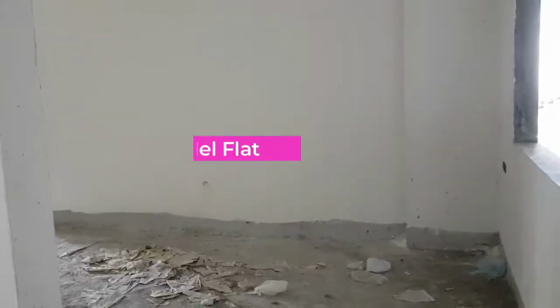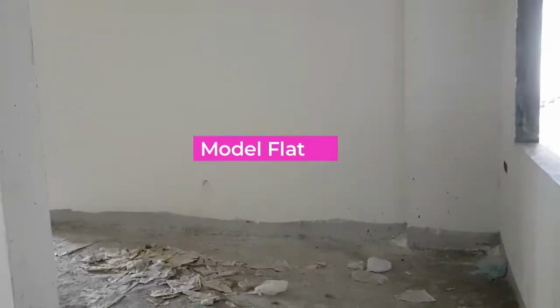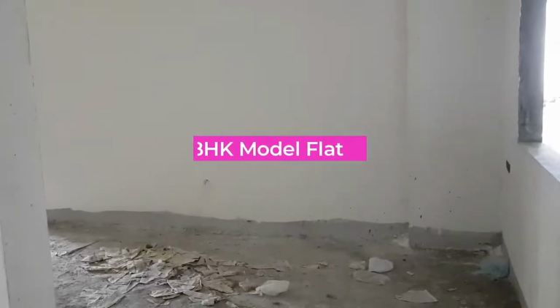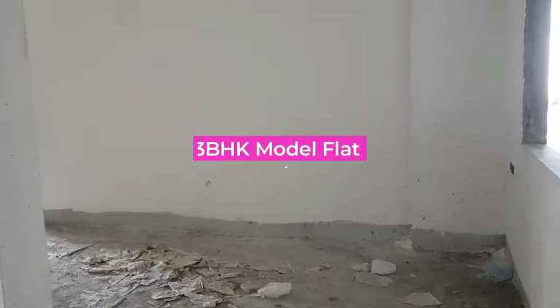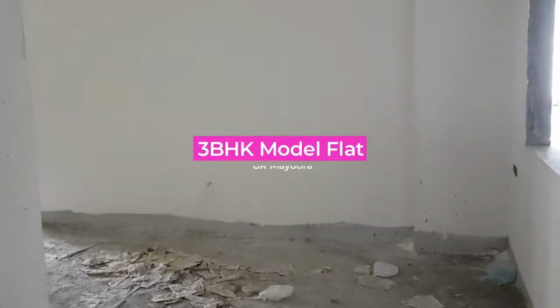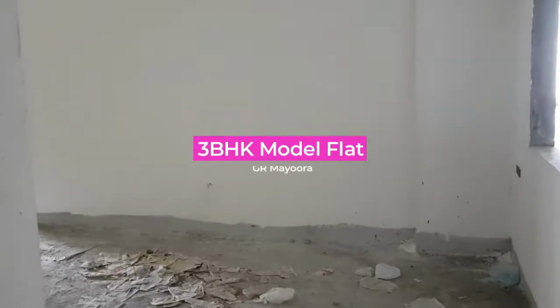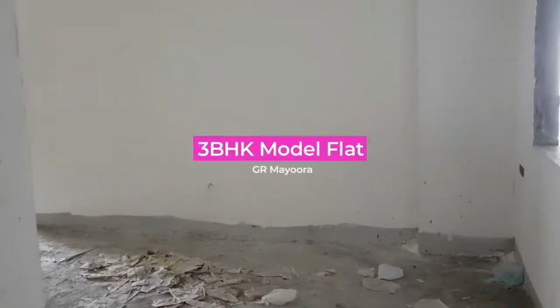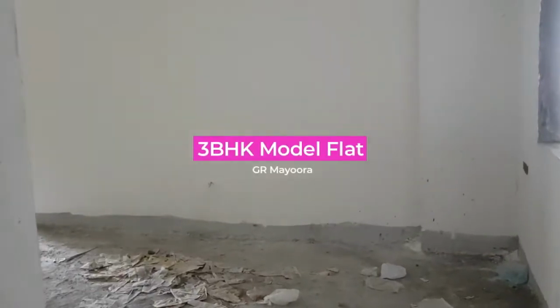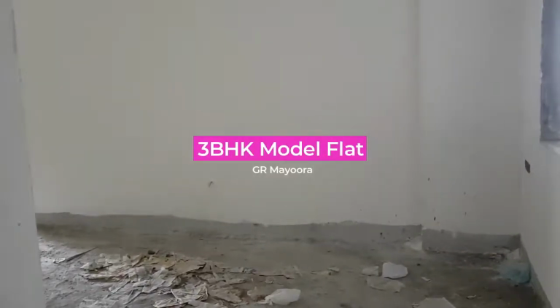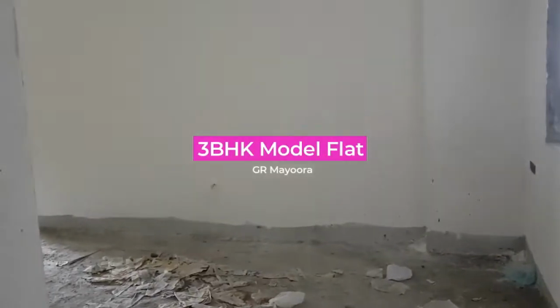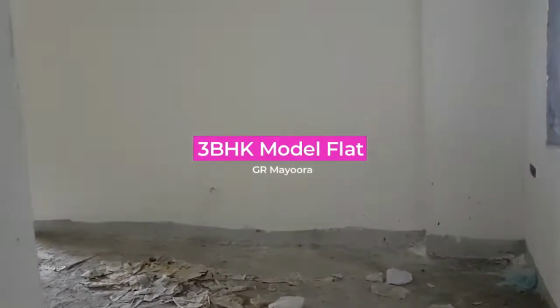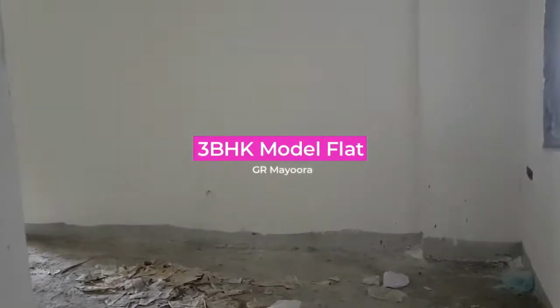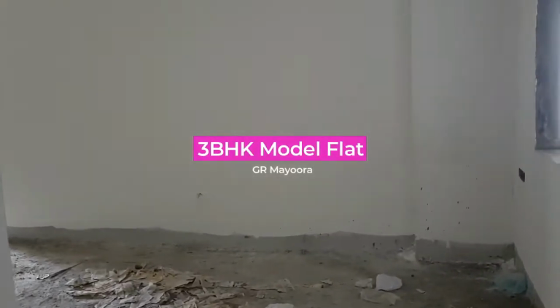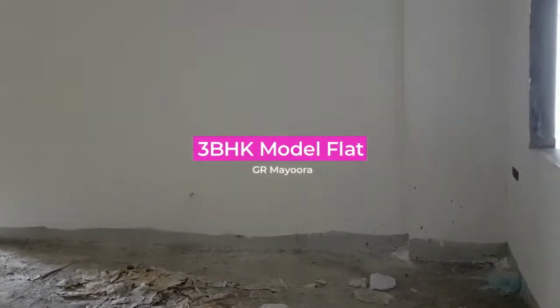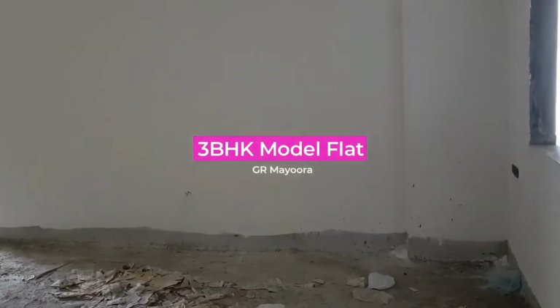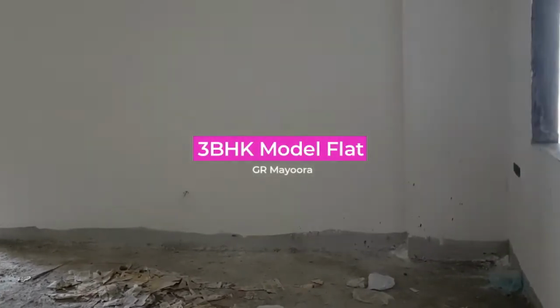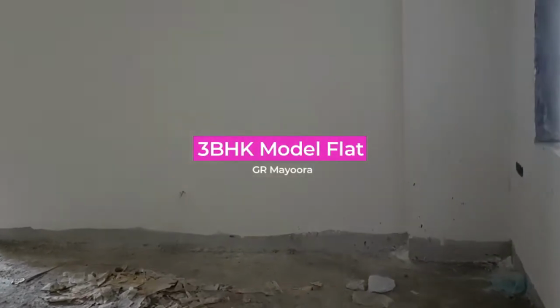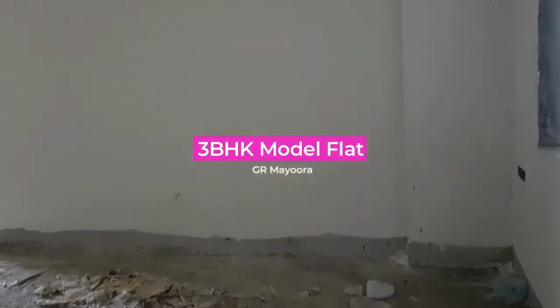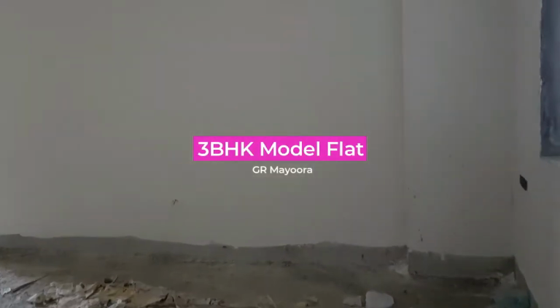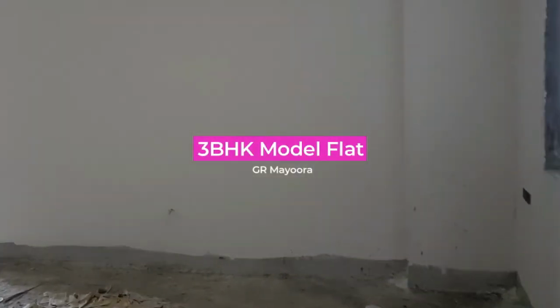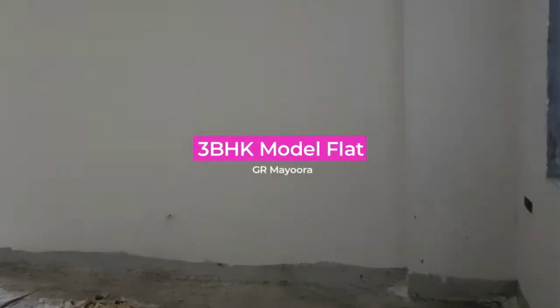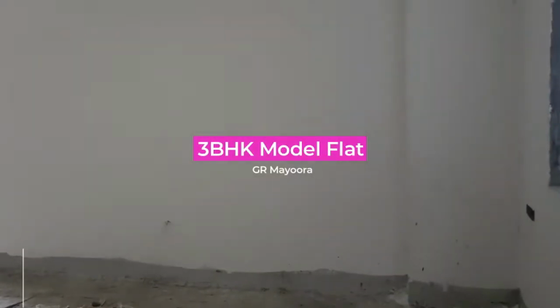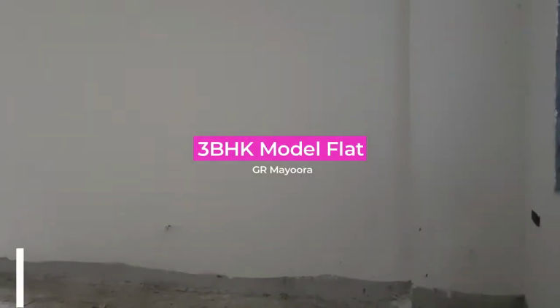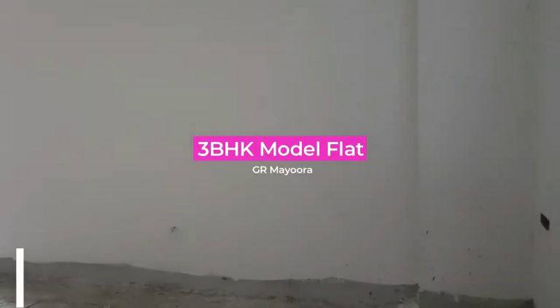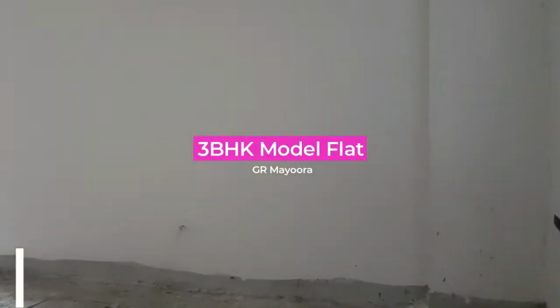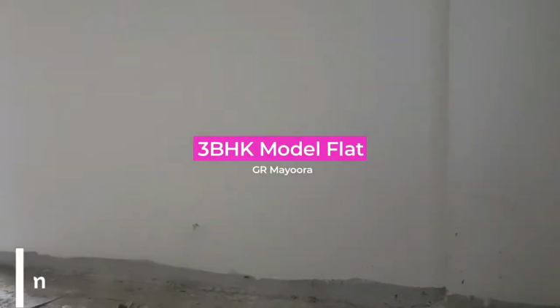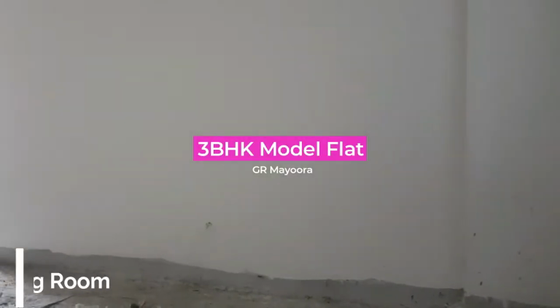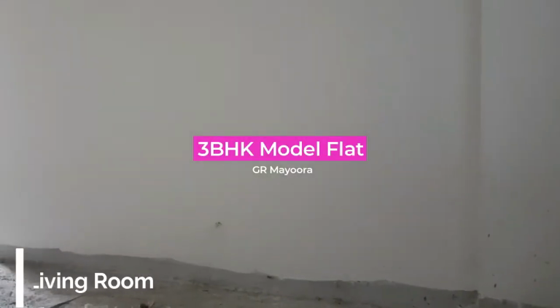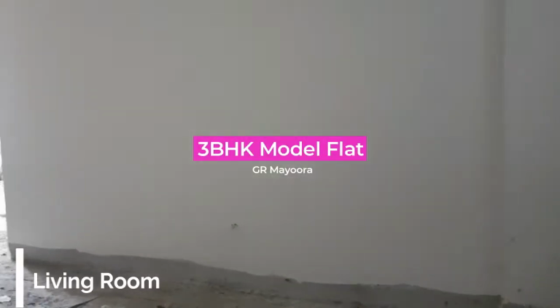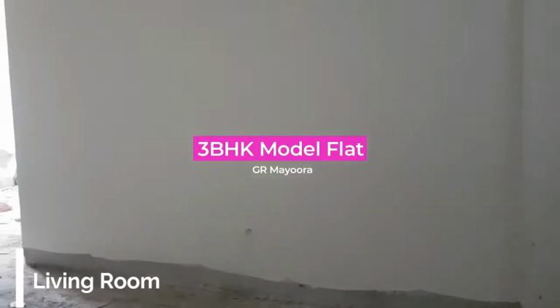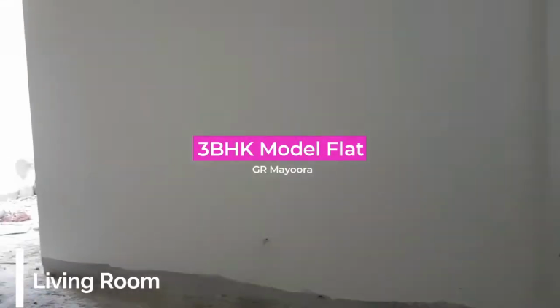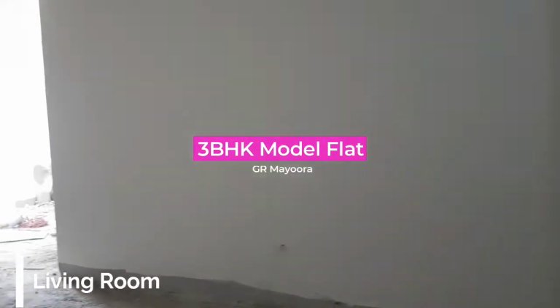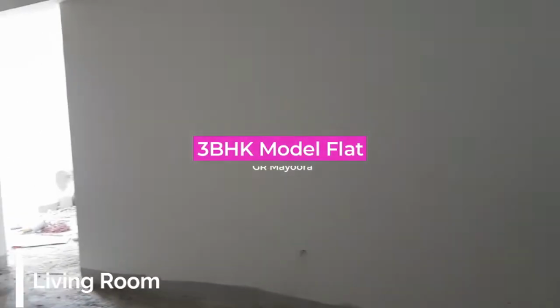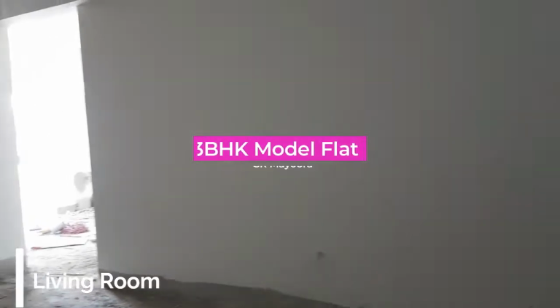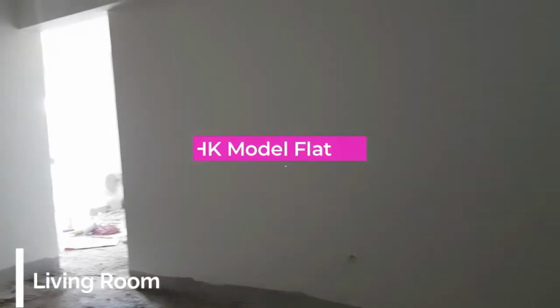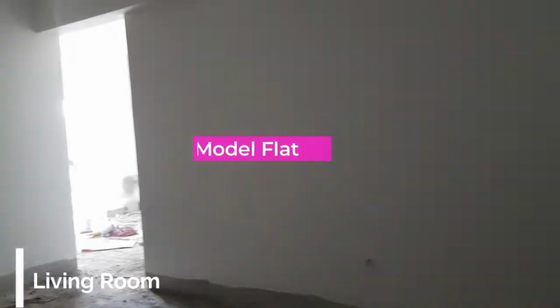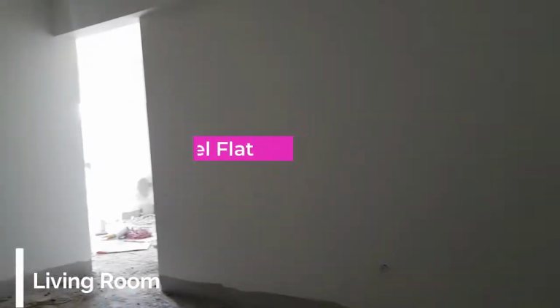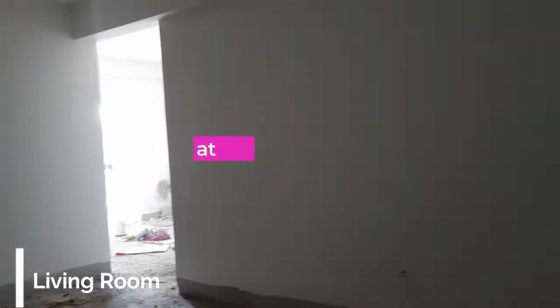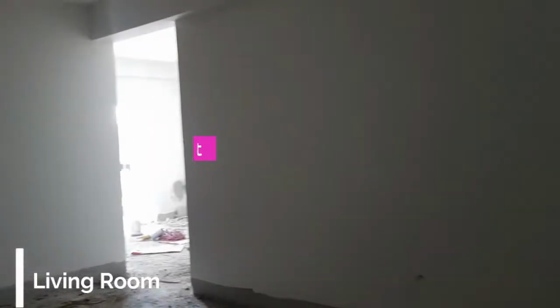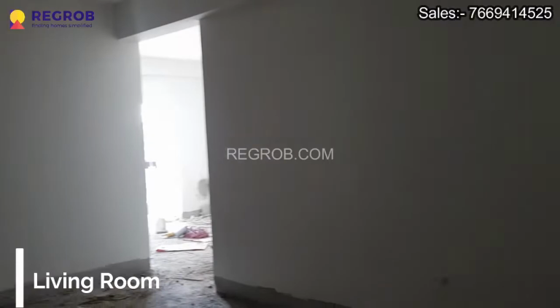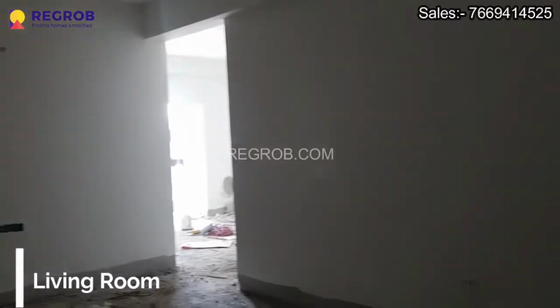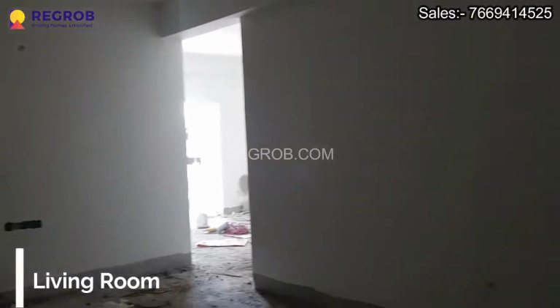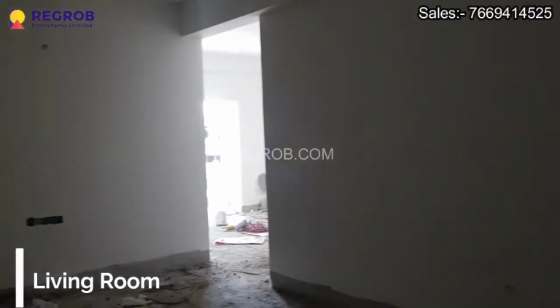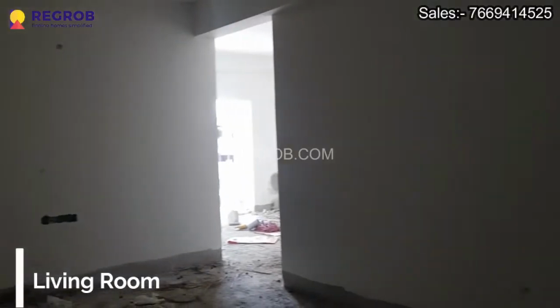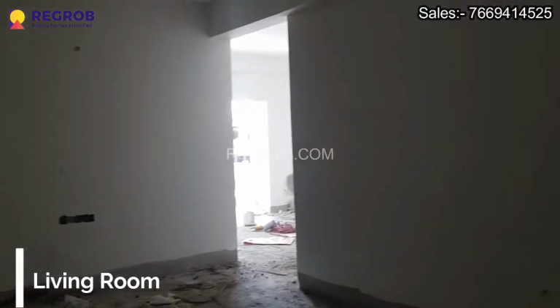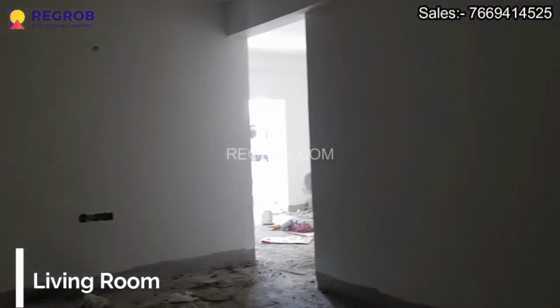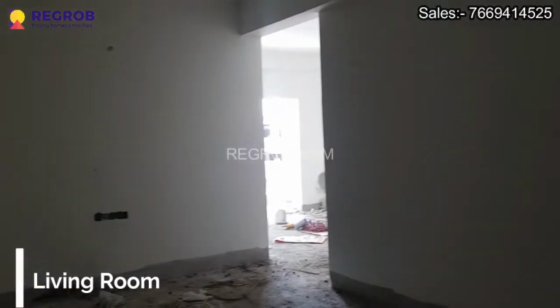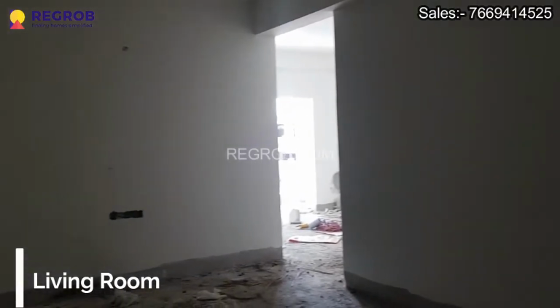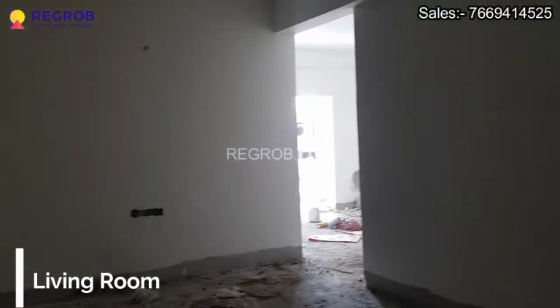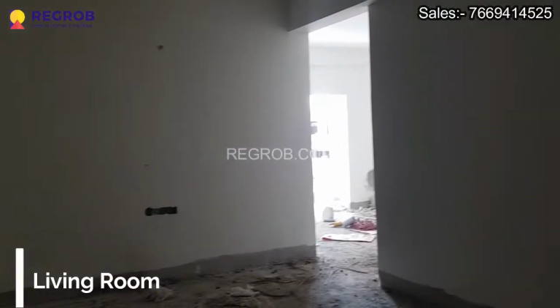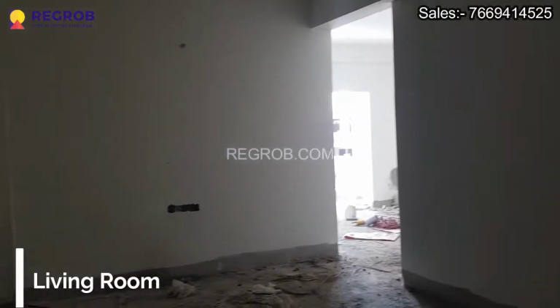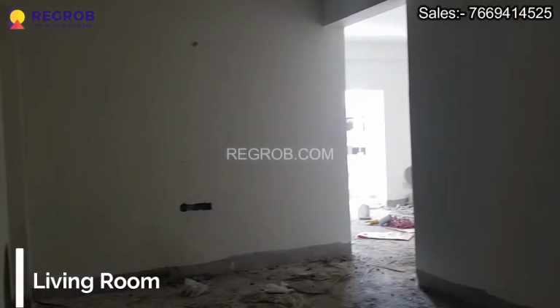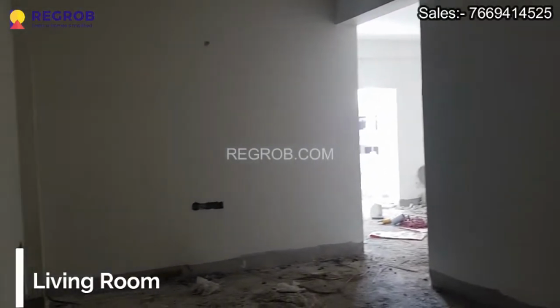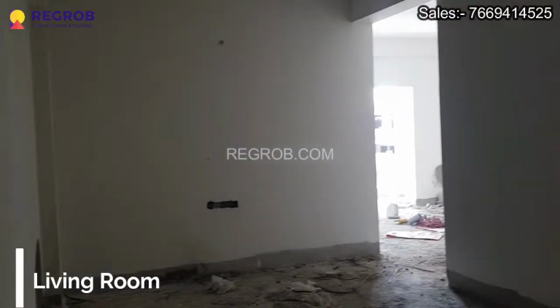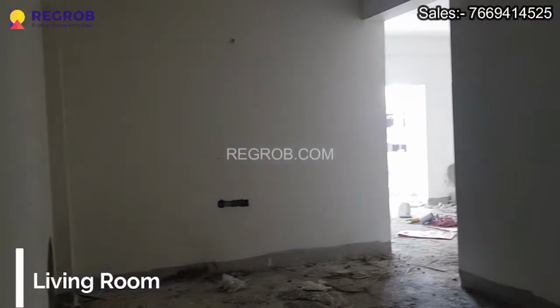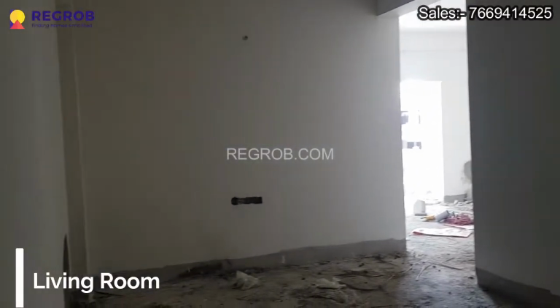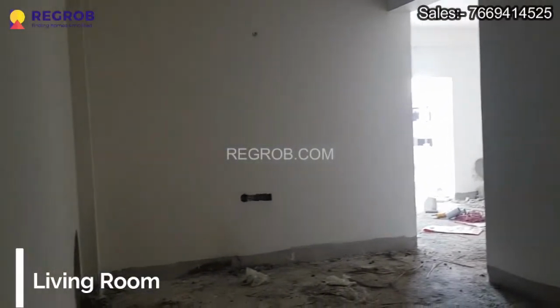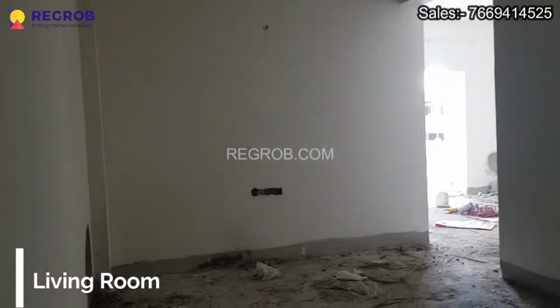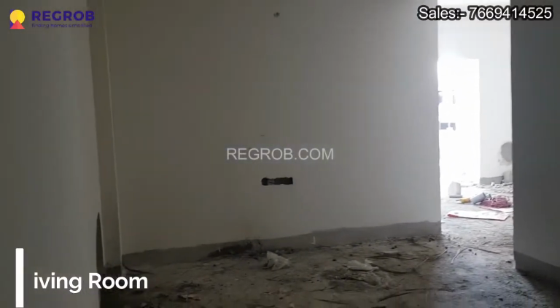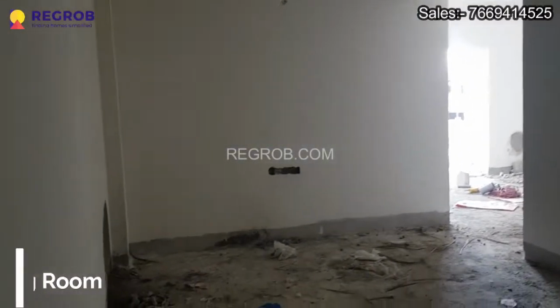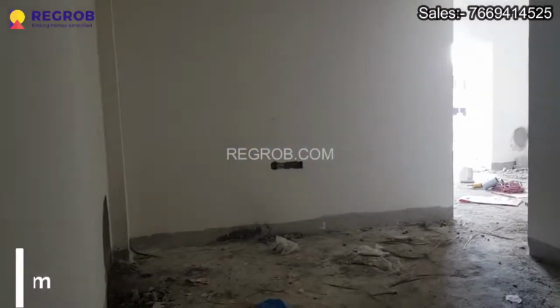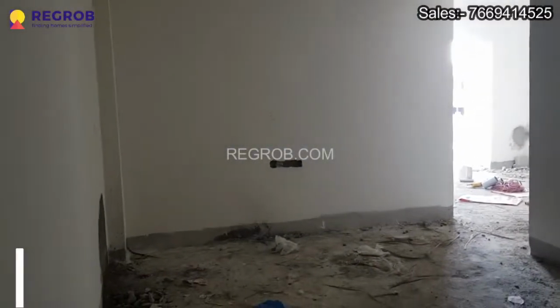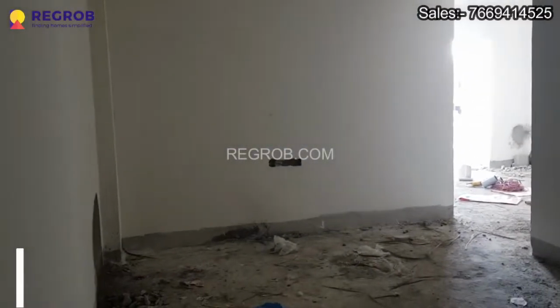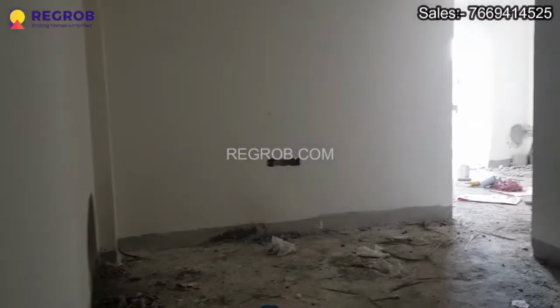Hey everyone, so in this video we are at a 3 BHK model flat of GR Mayura. So let's take the interior view.